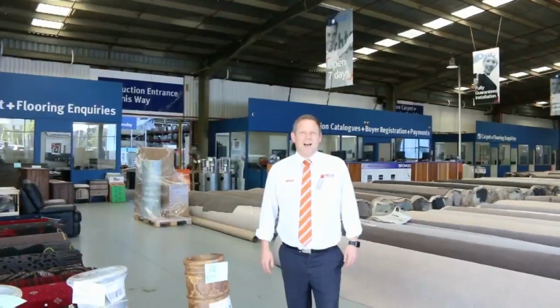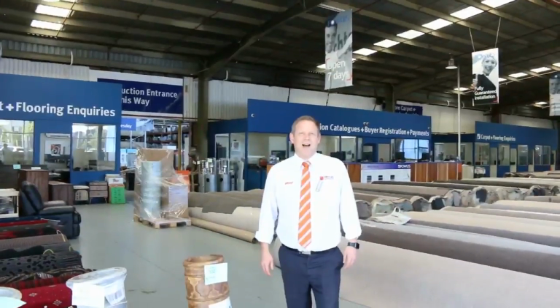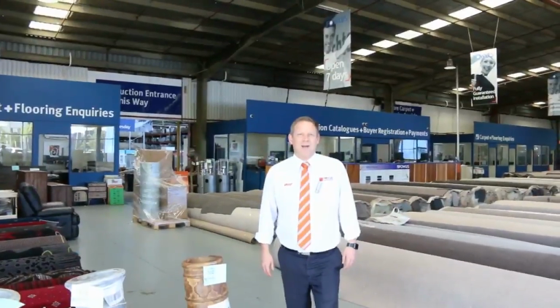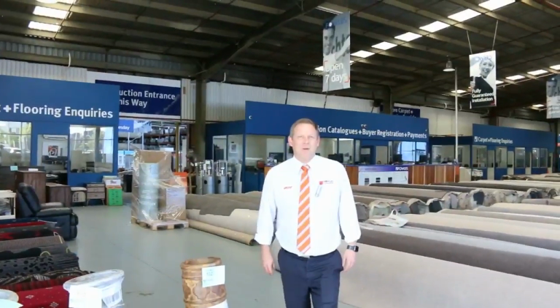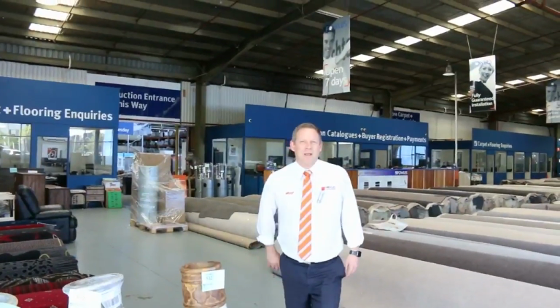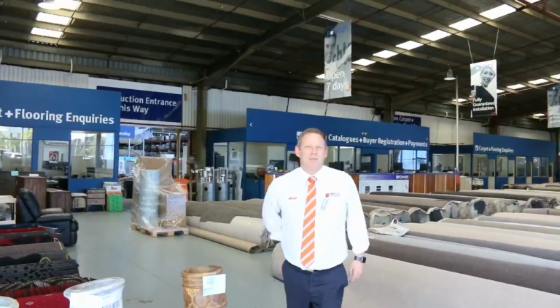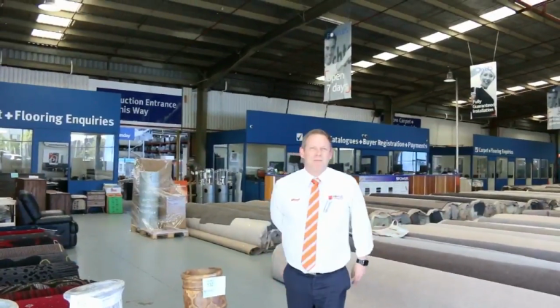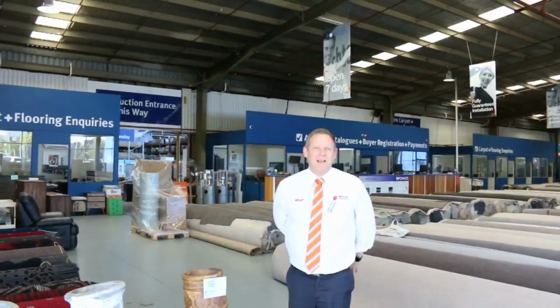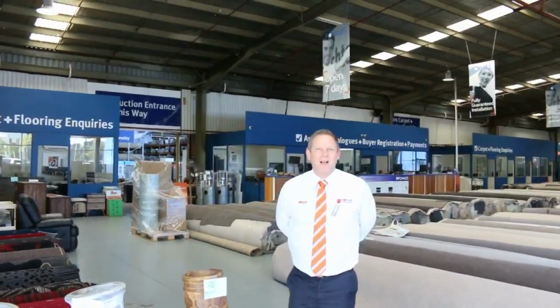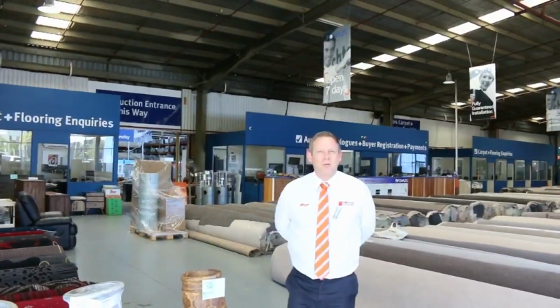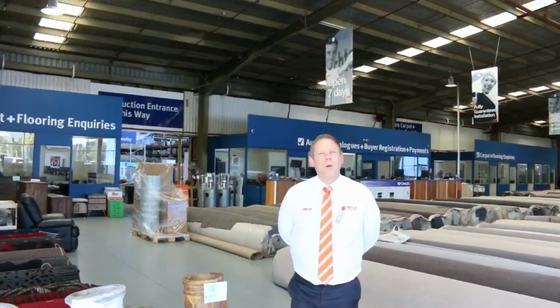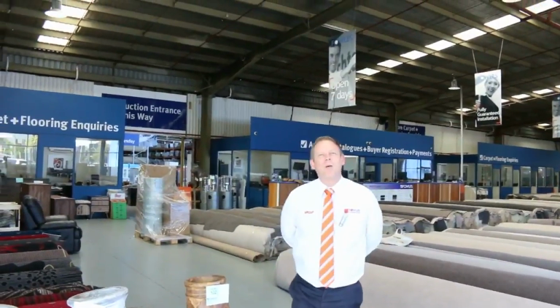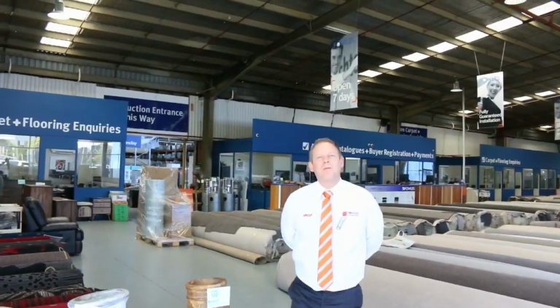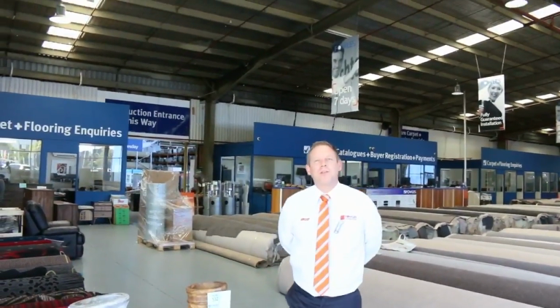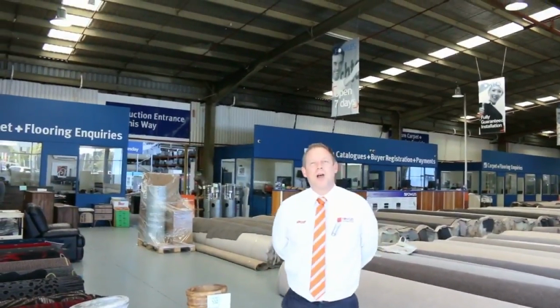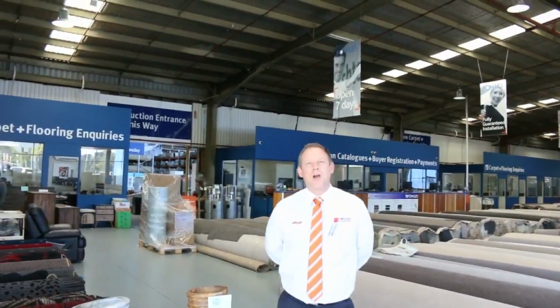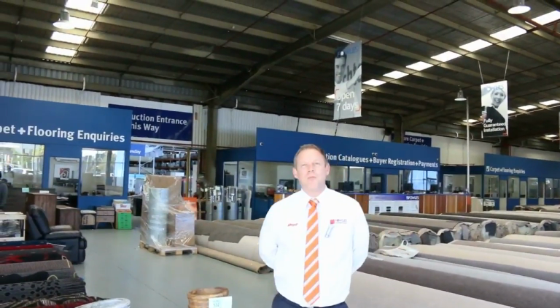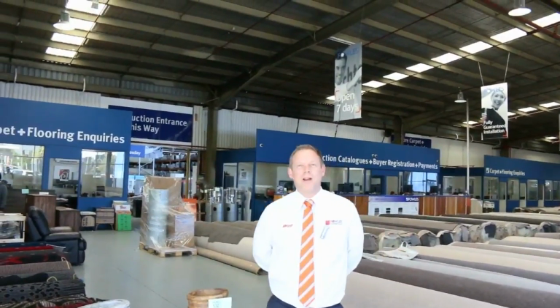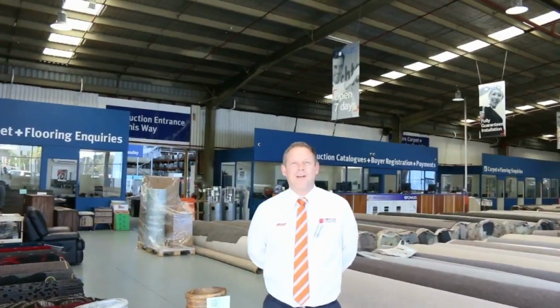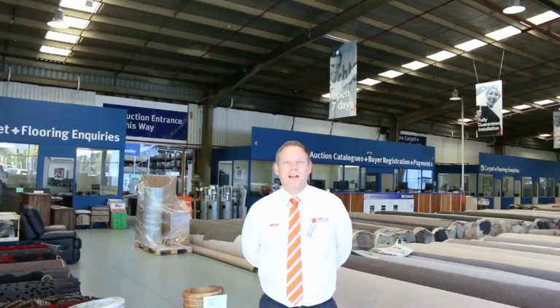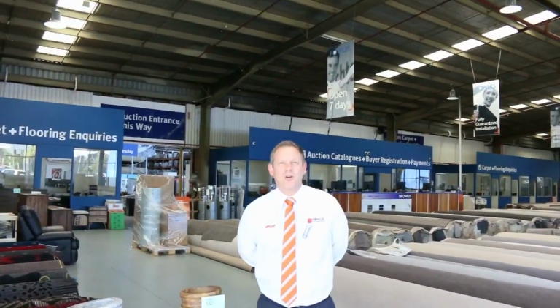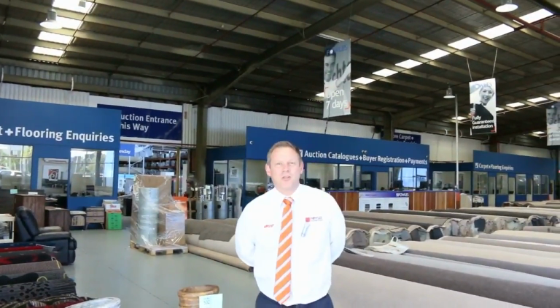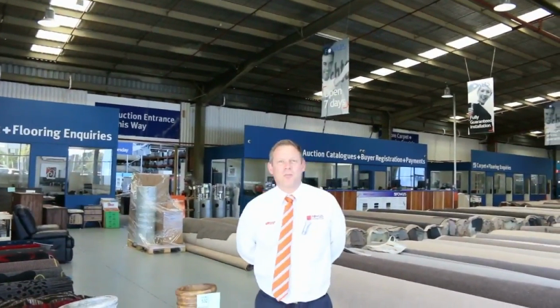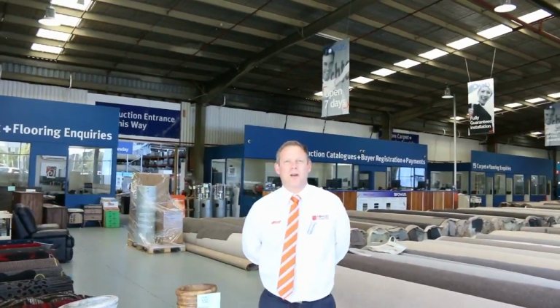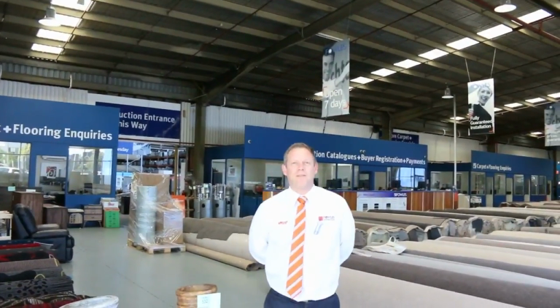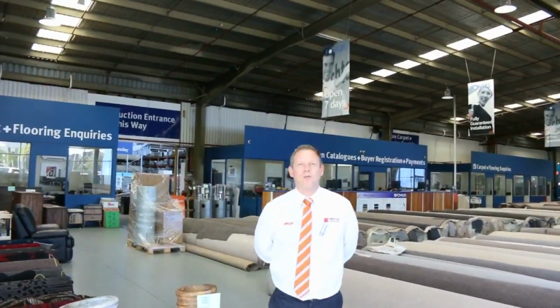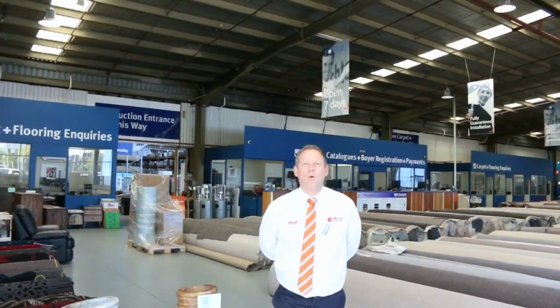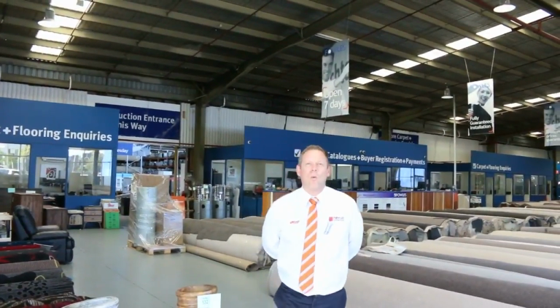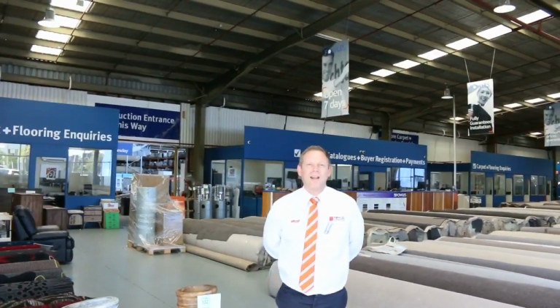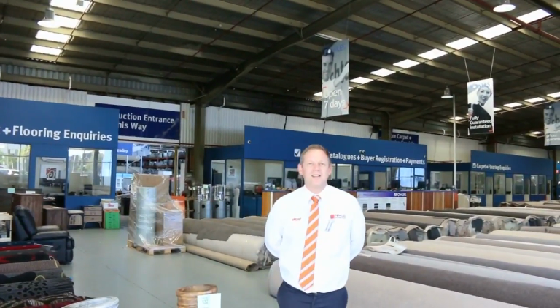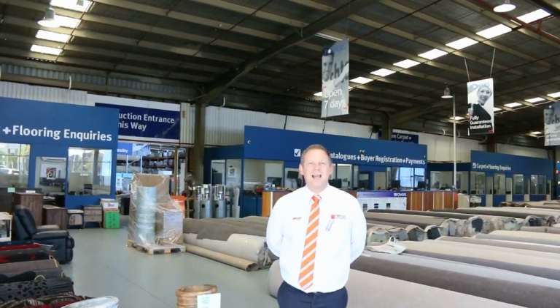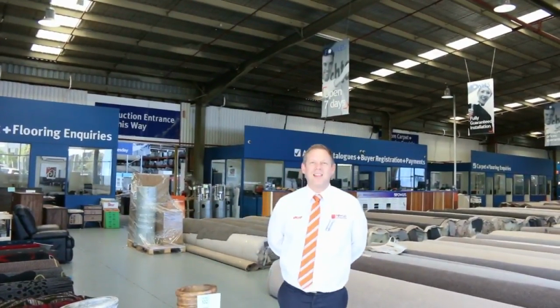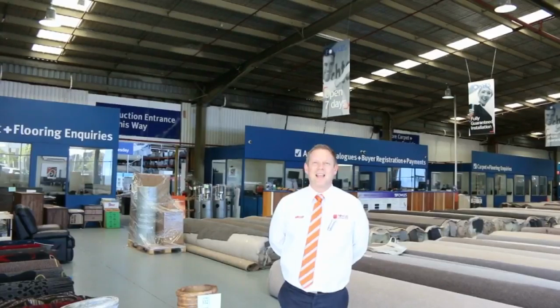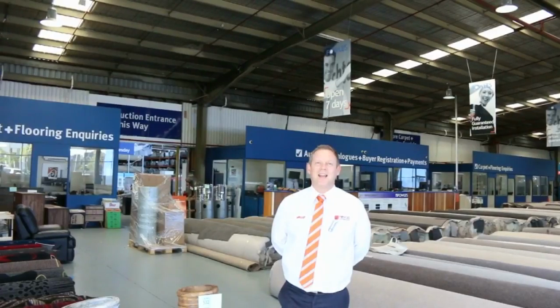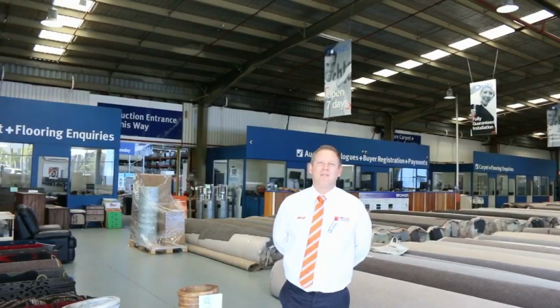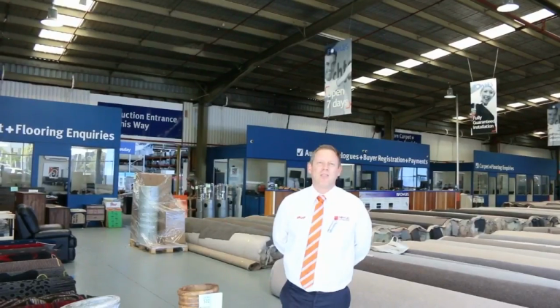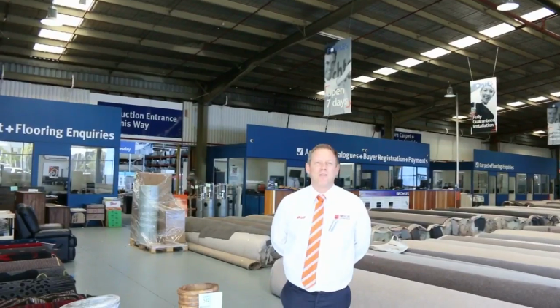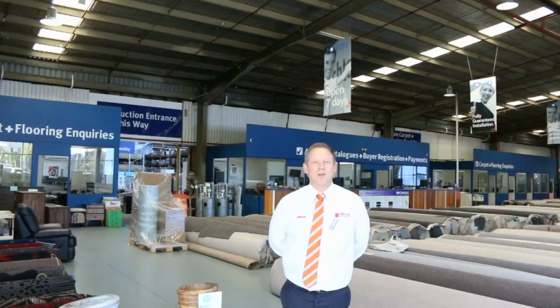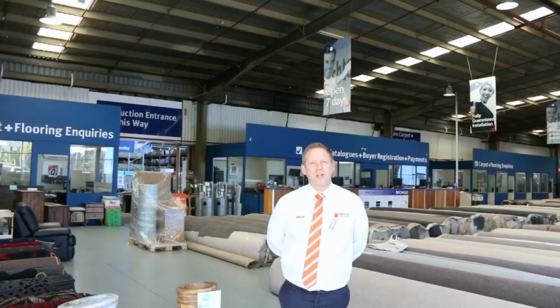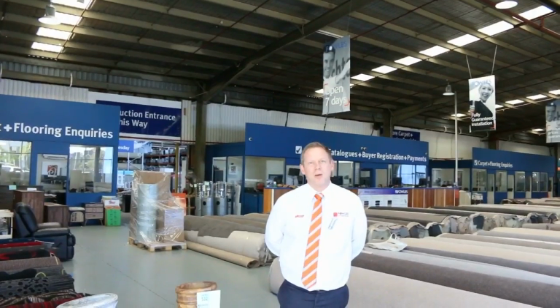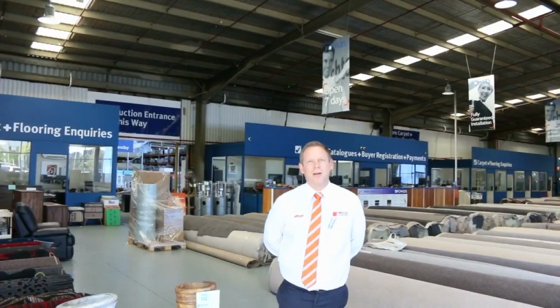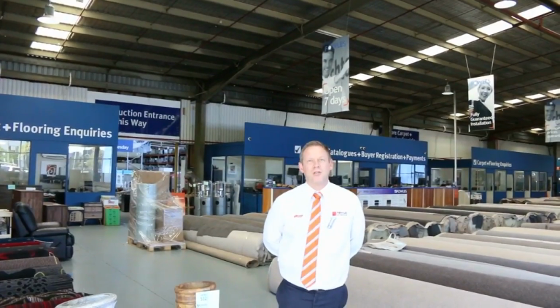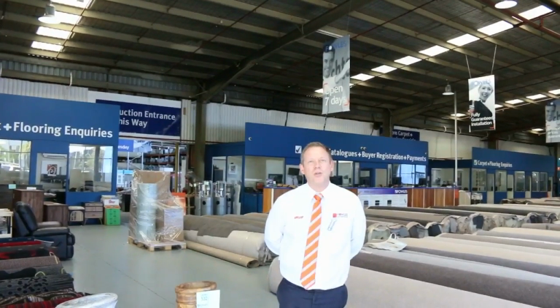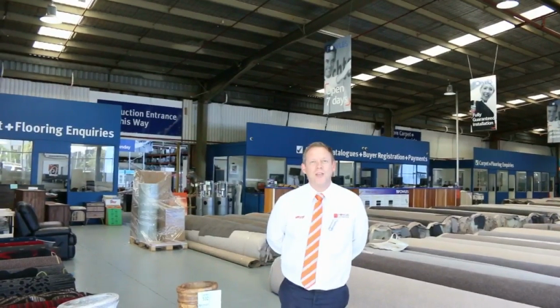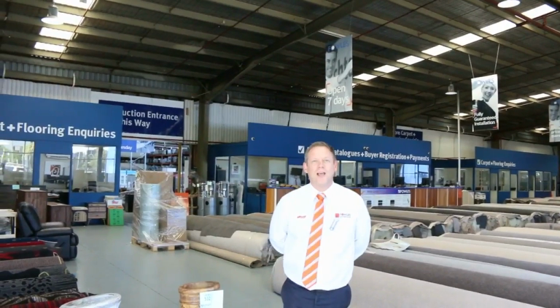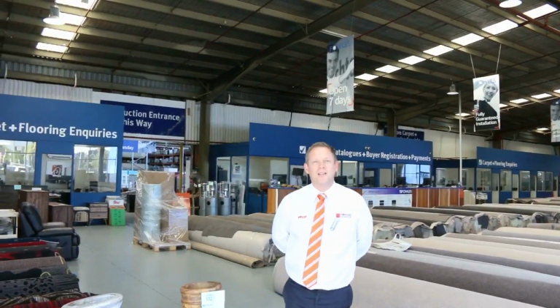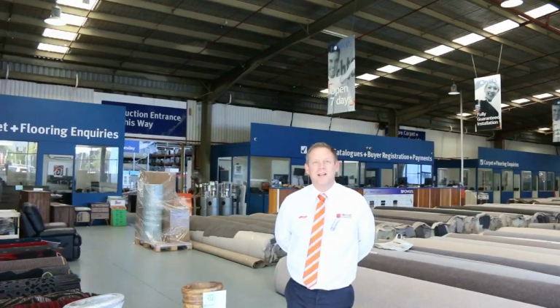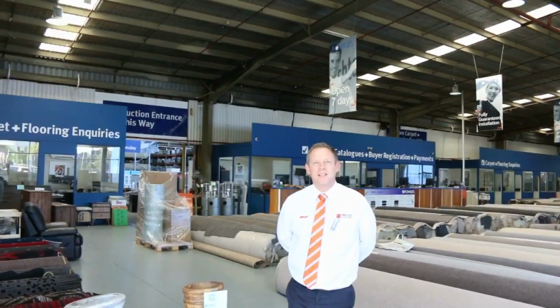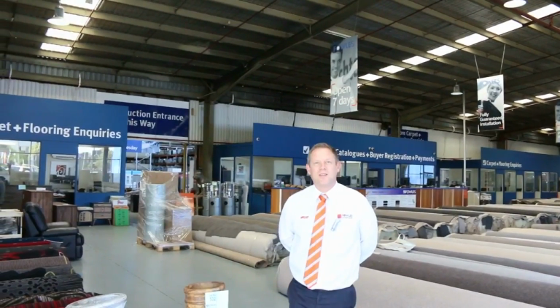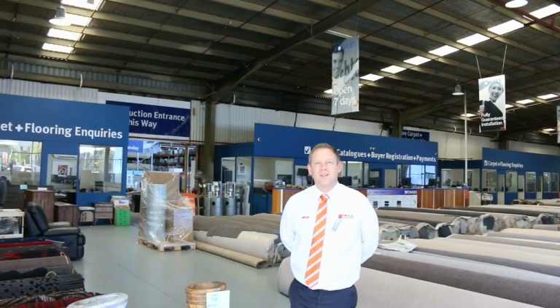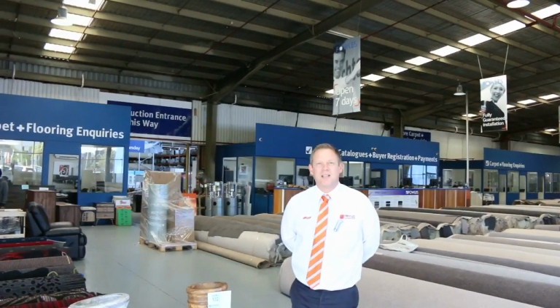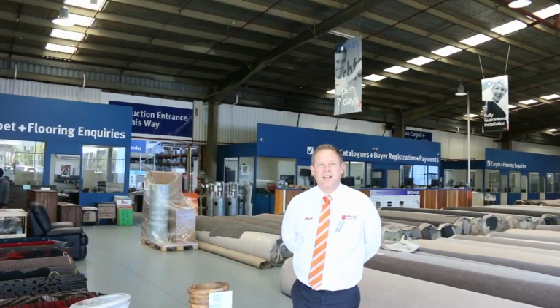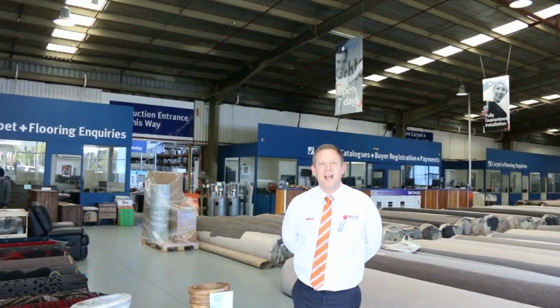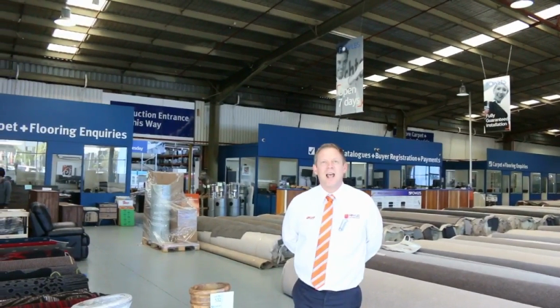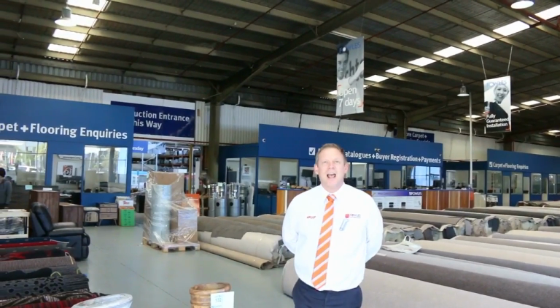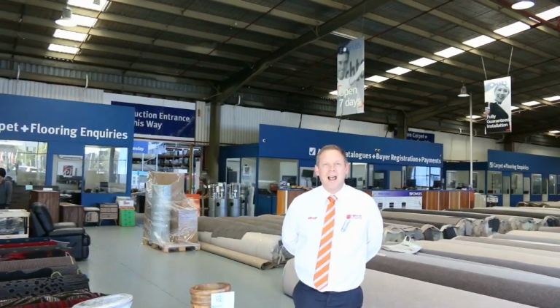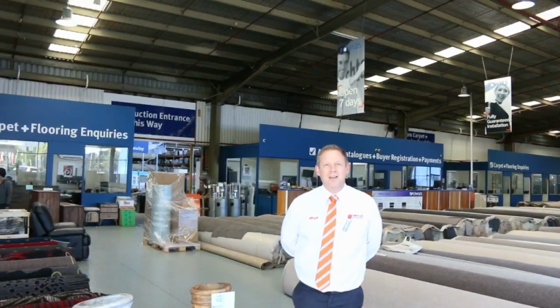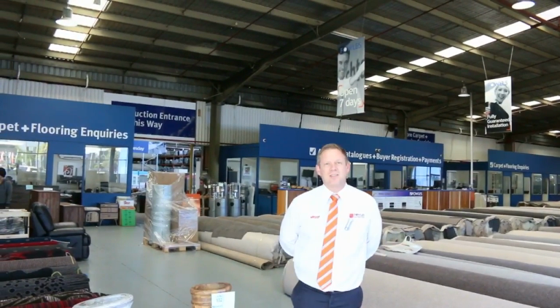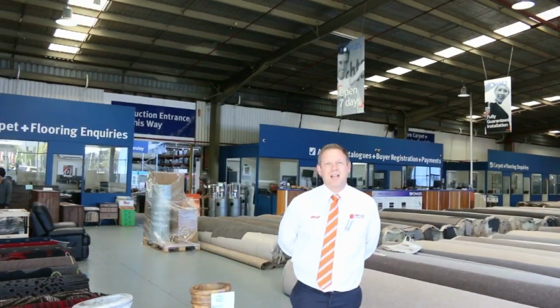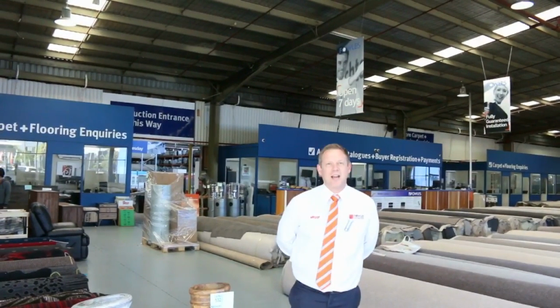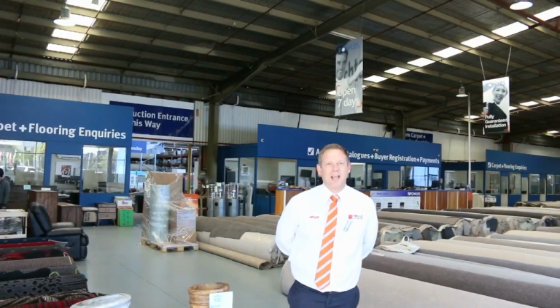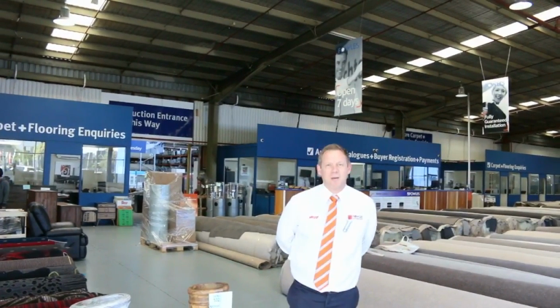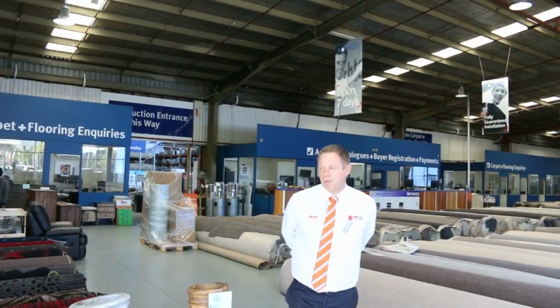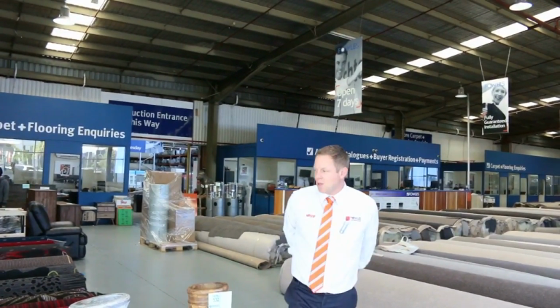Hi, I'm Liam from Fowles, and welcome to the Home Renovators auction preview for Wednesday the 11th of October 2017 at 10 a.m.